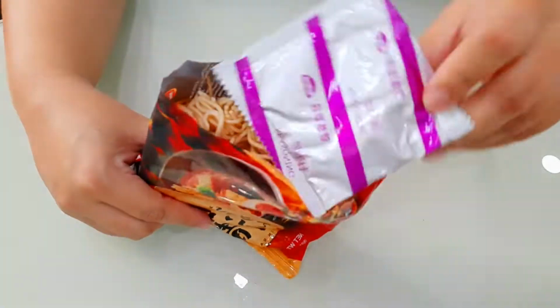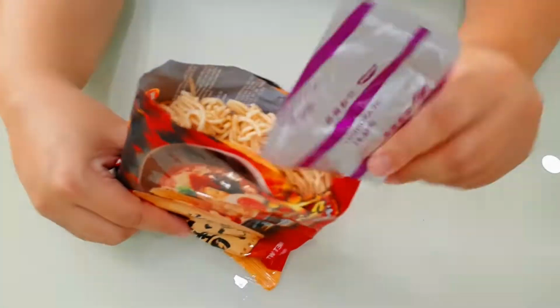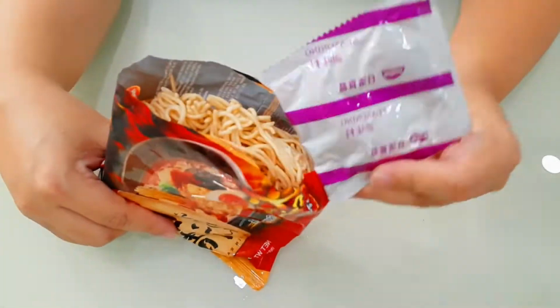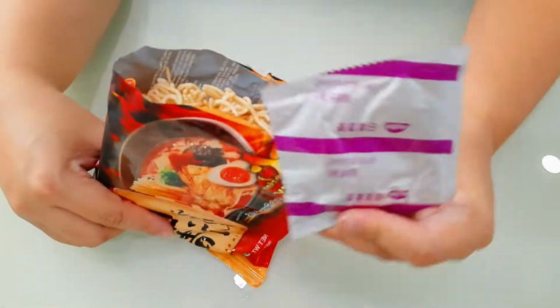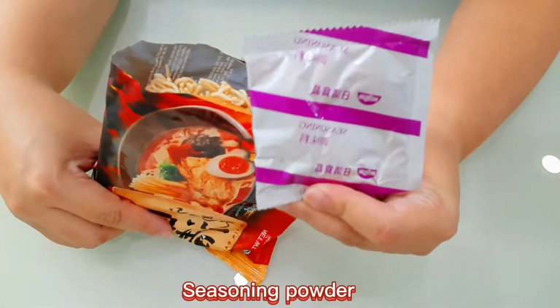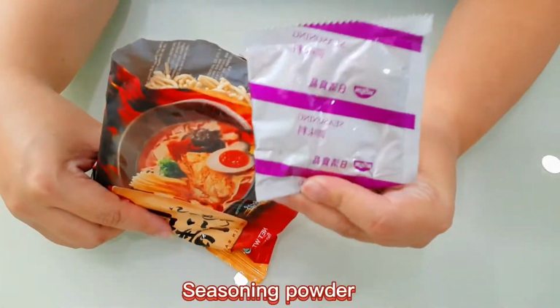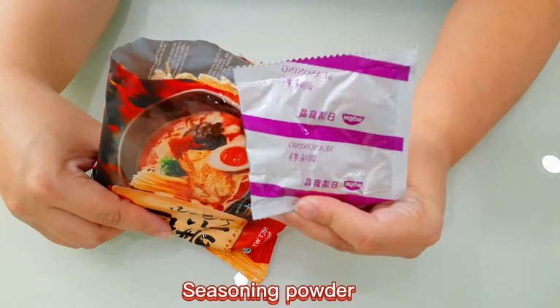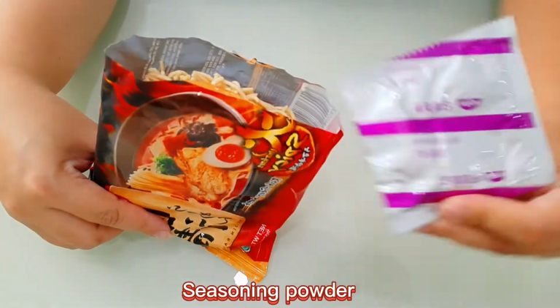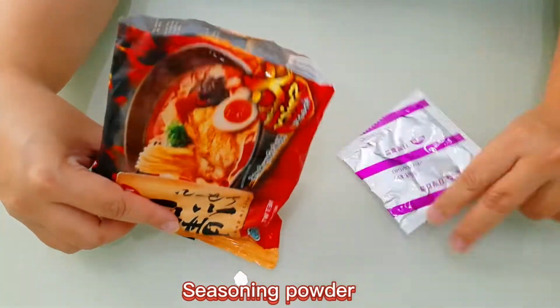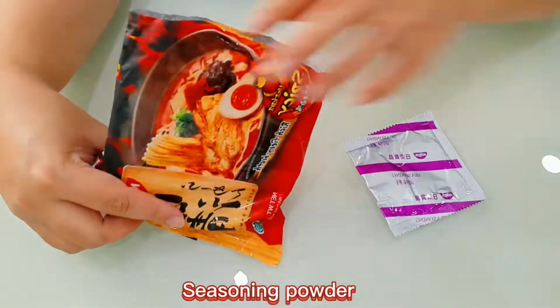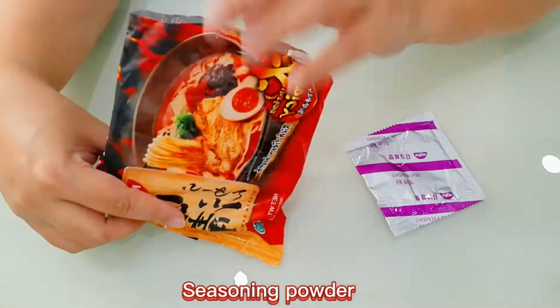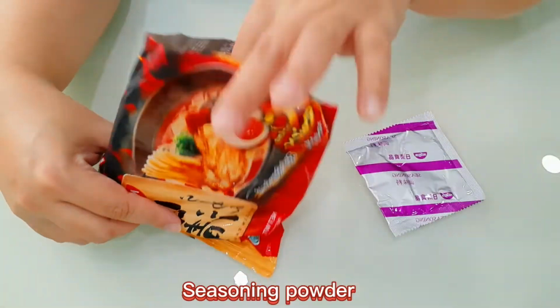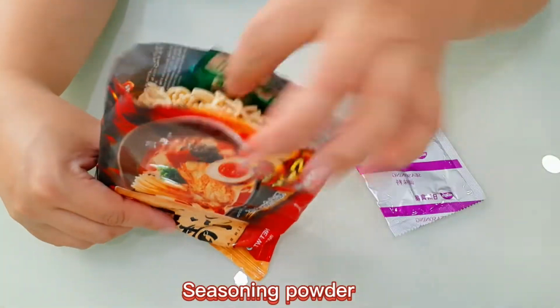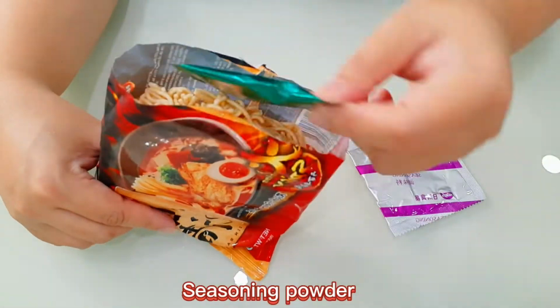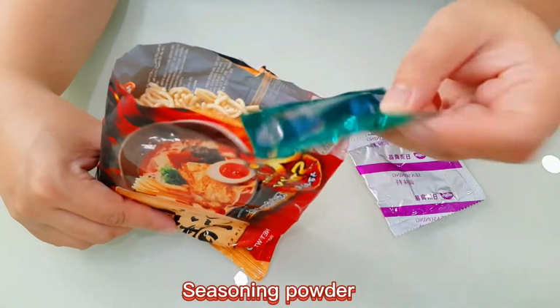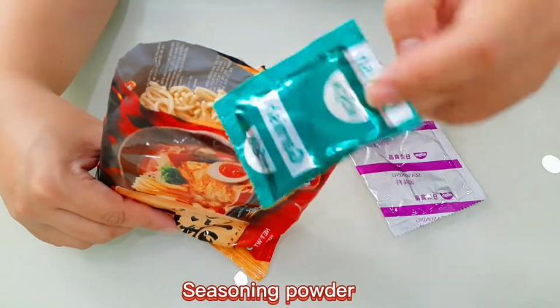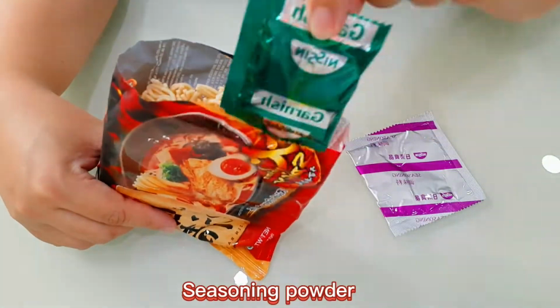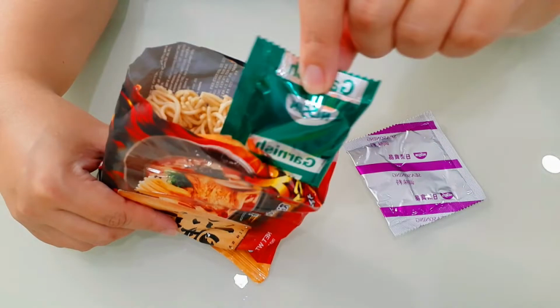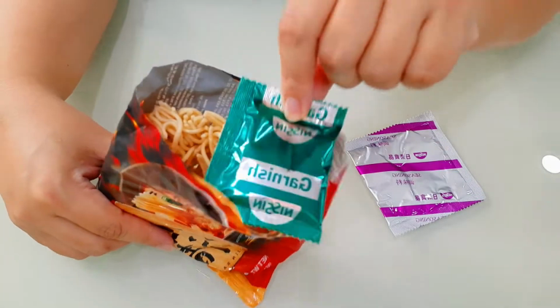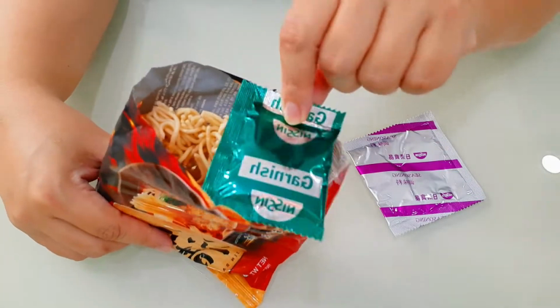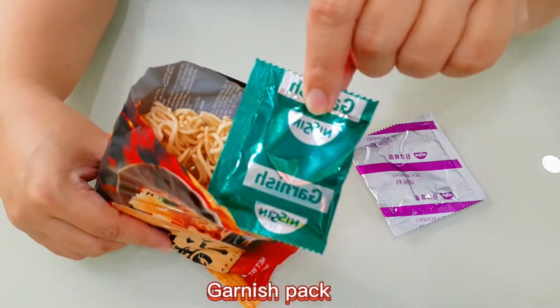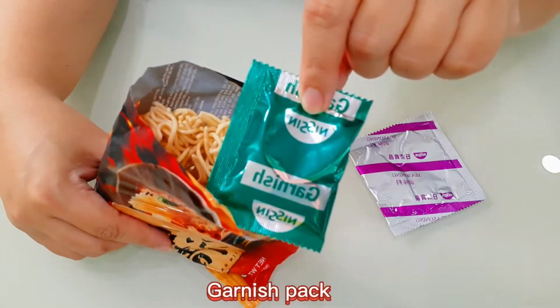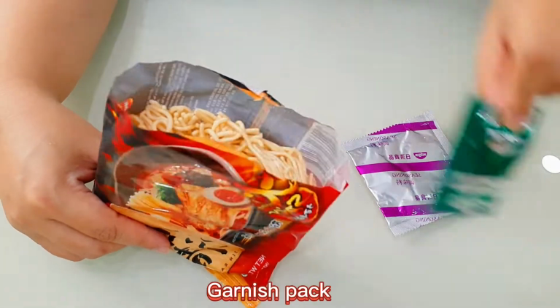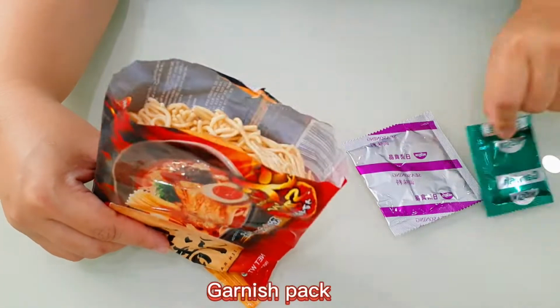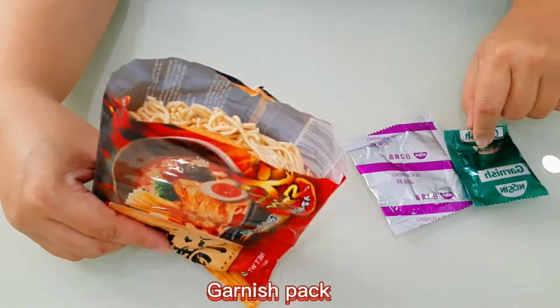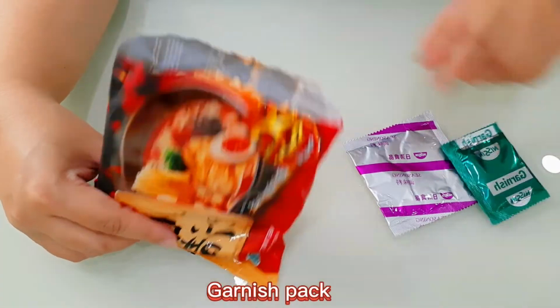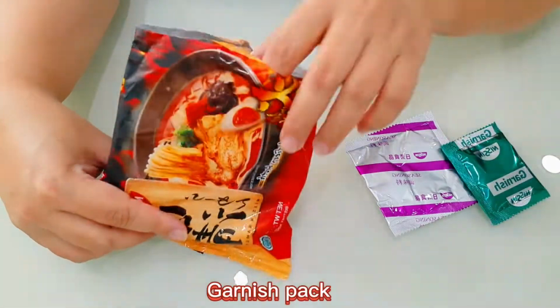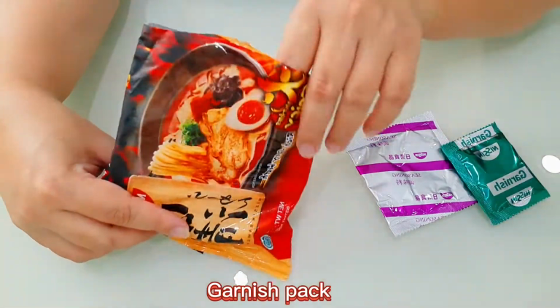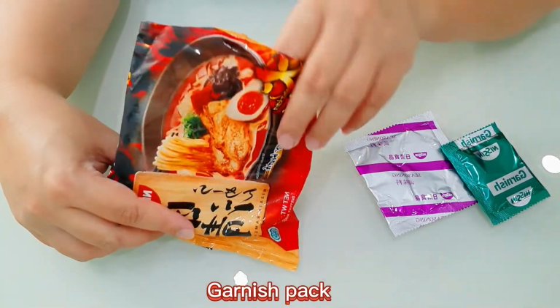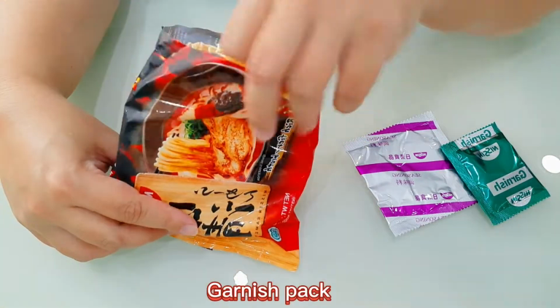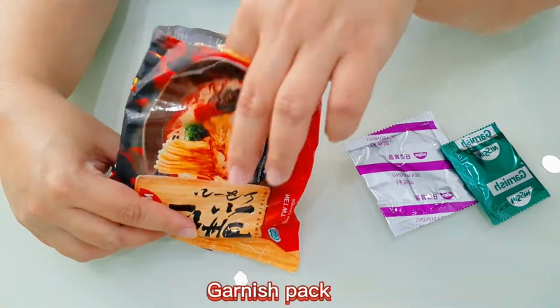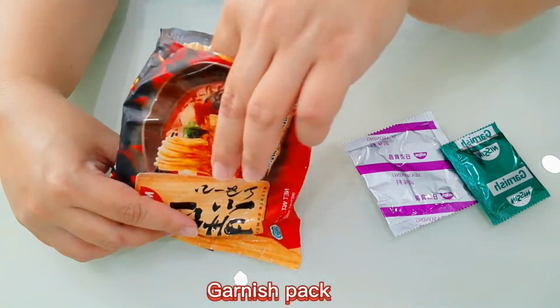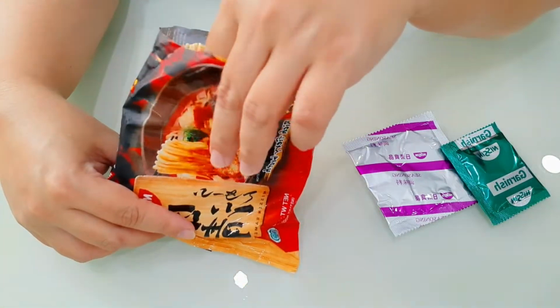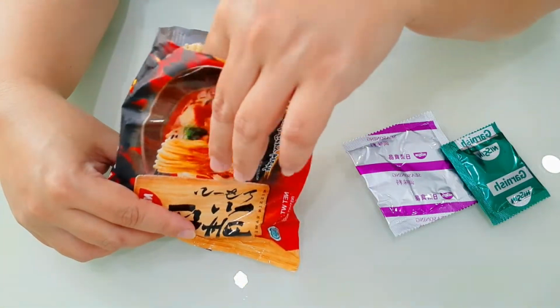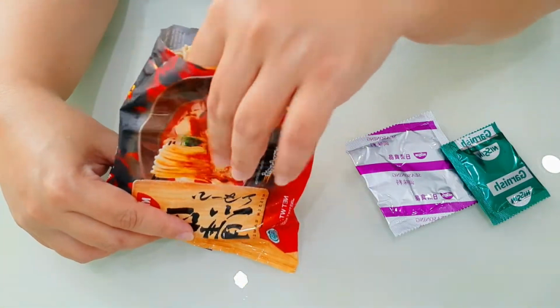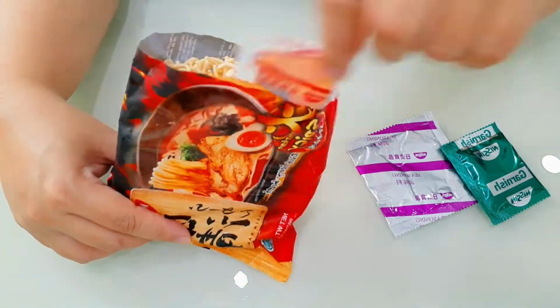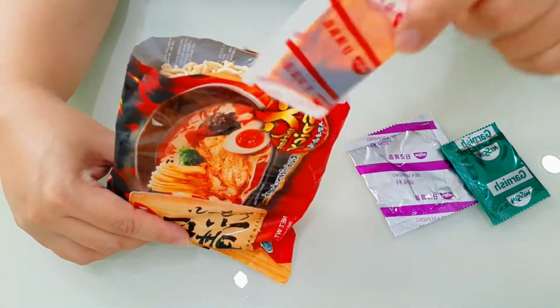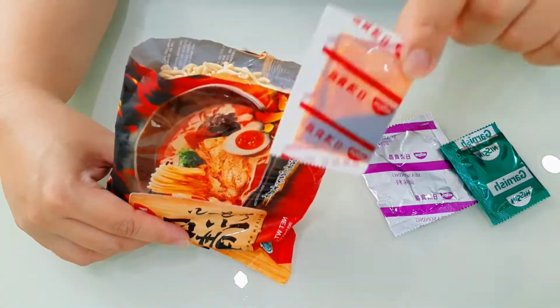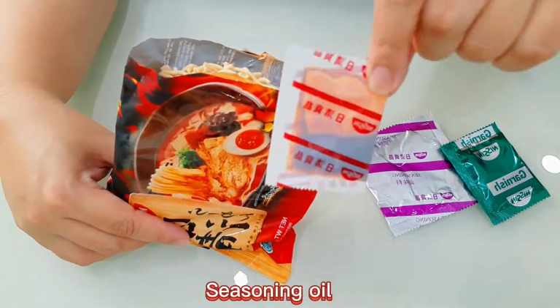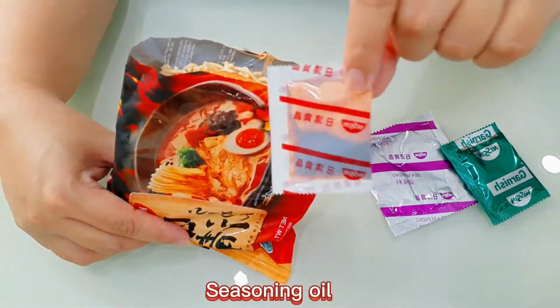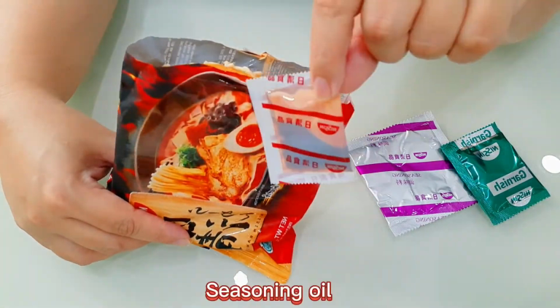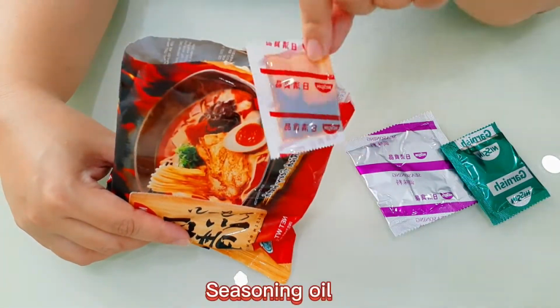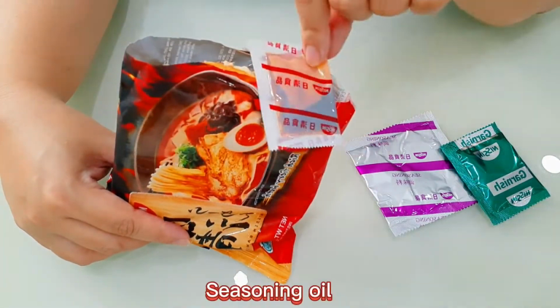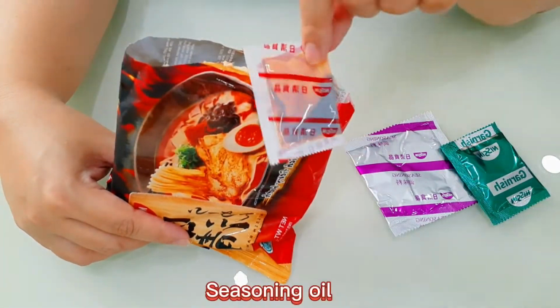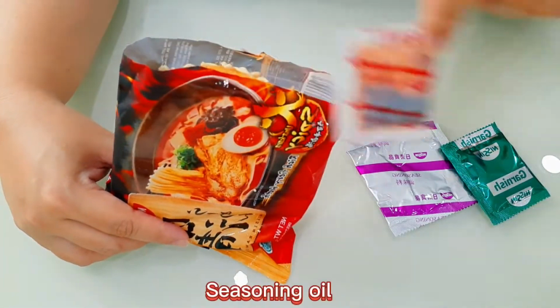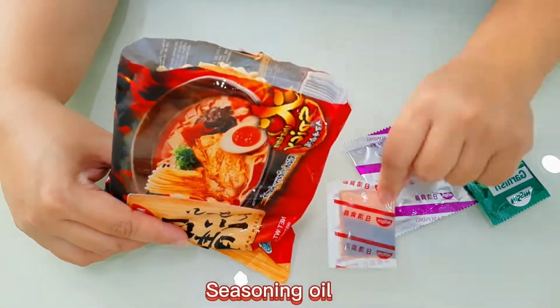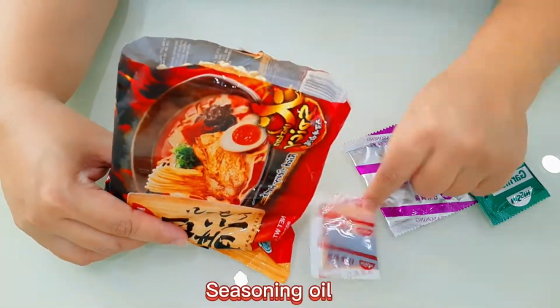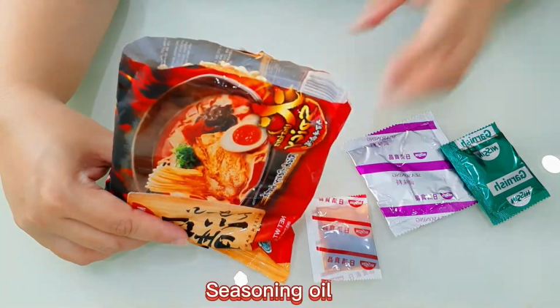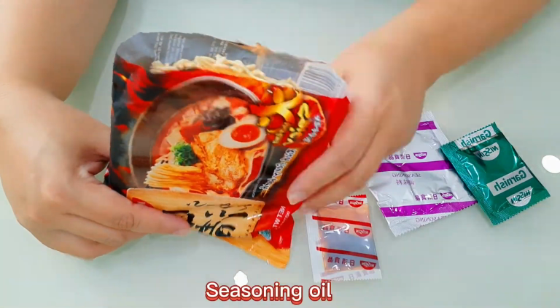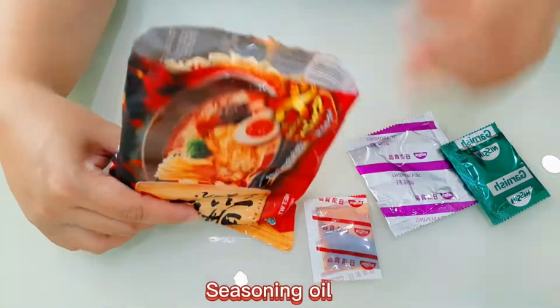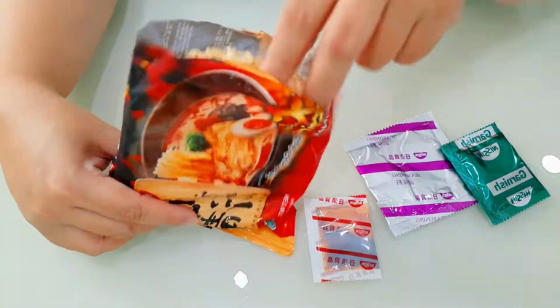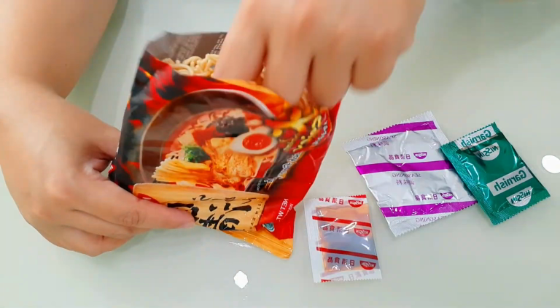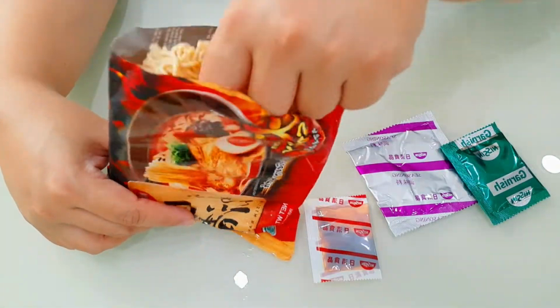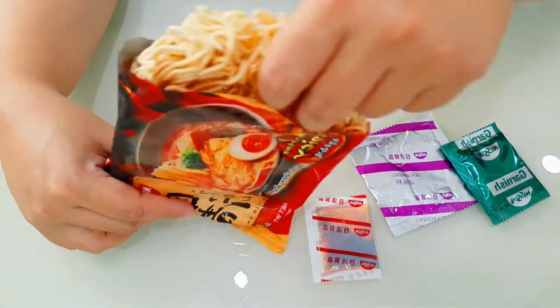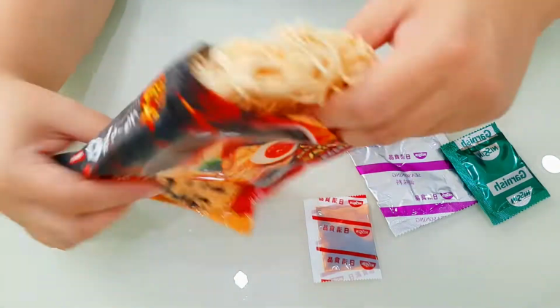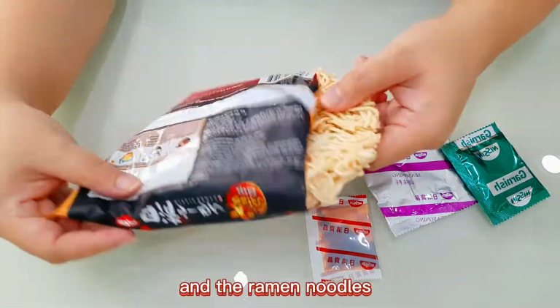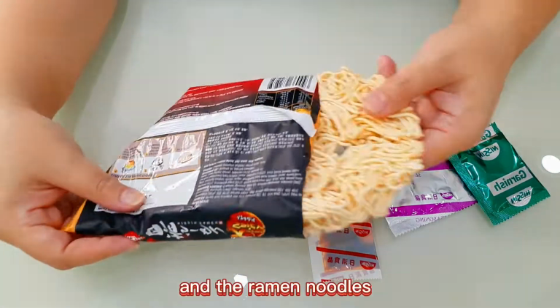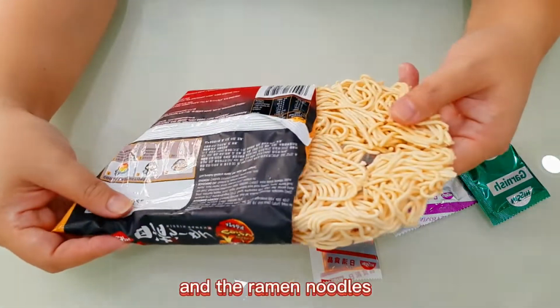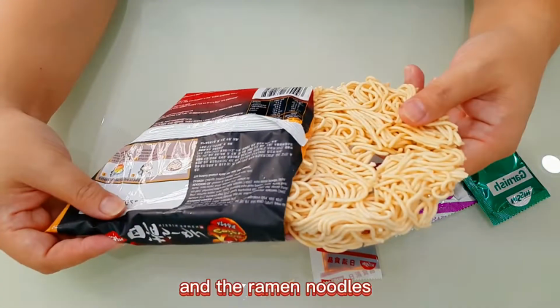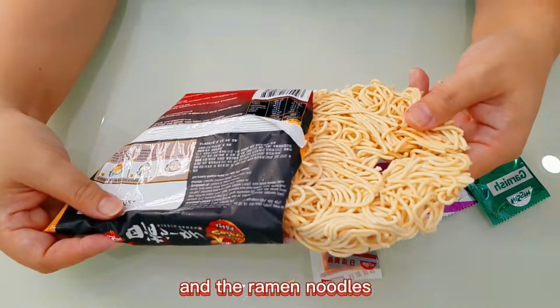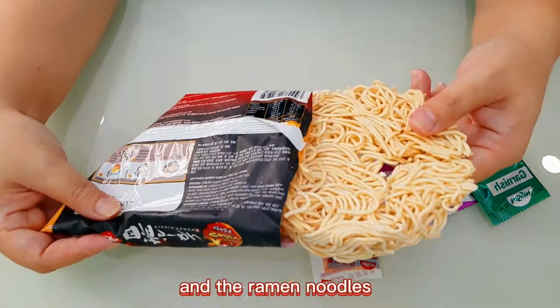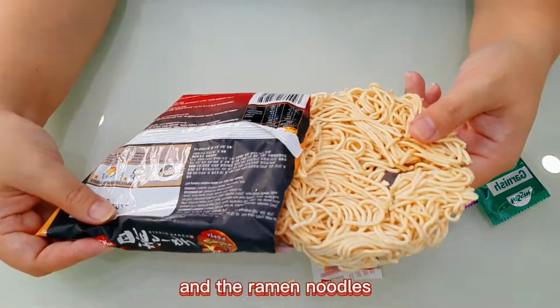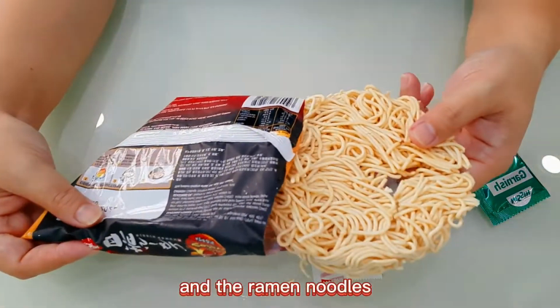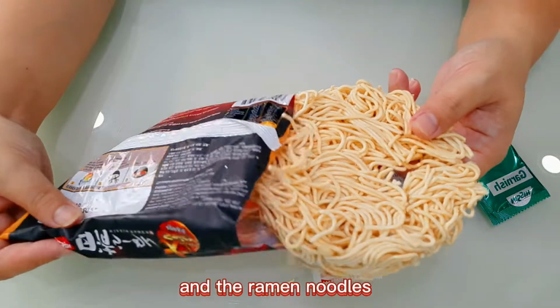The pack contains a seasoning powder, a garnish pack, seasoning oil, and the ramen noodles.